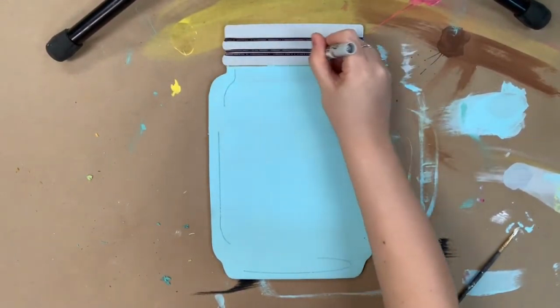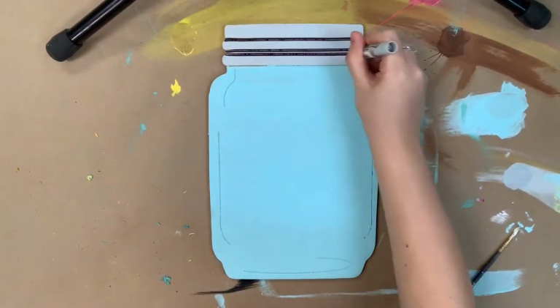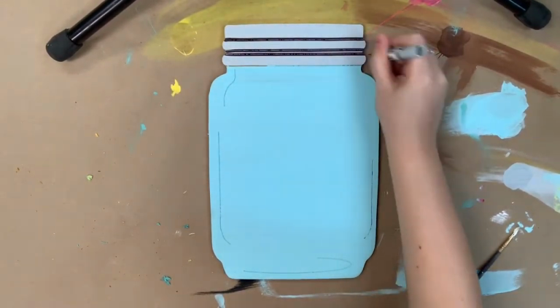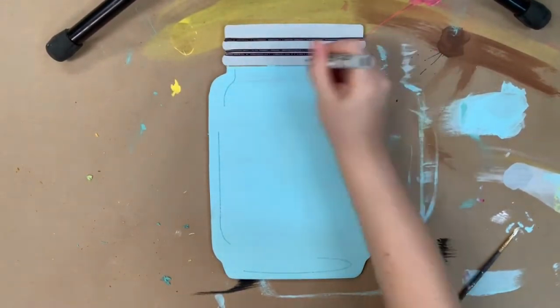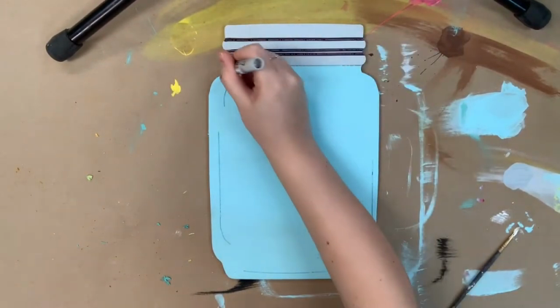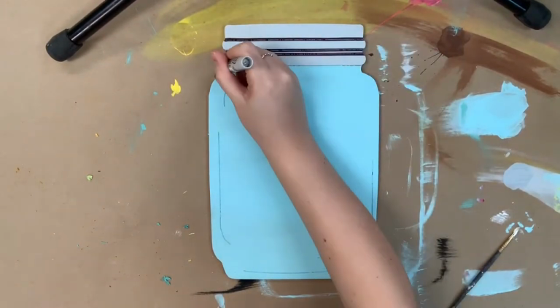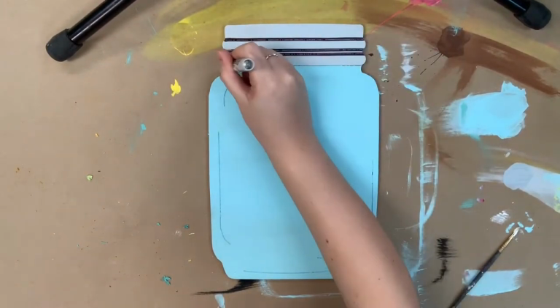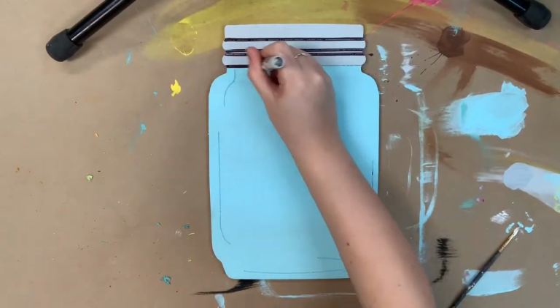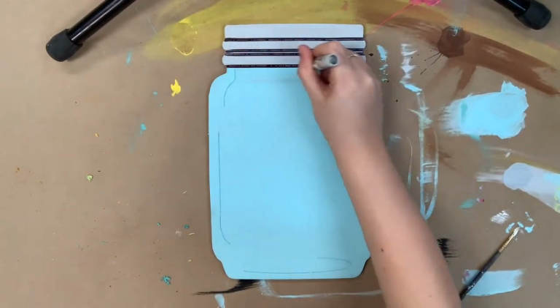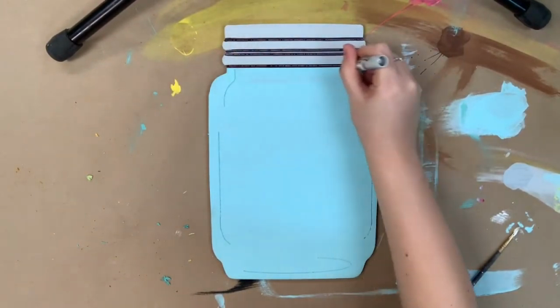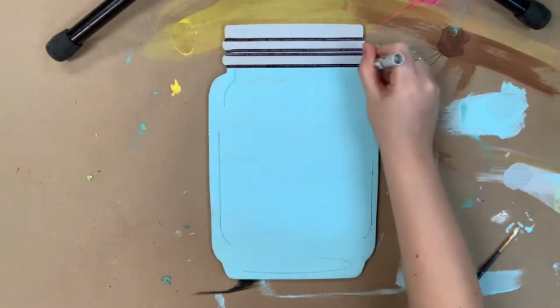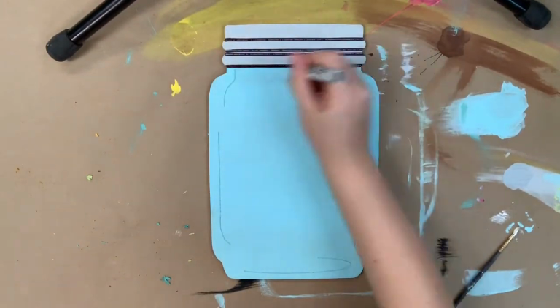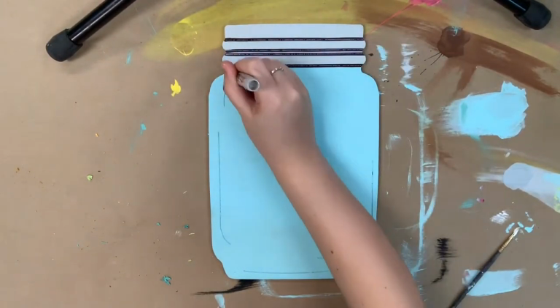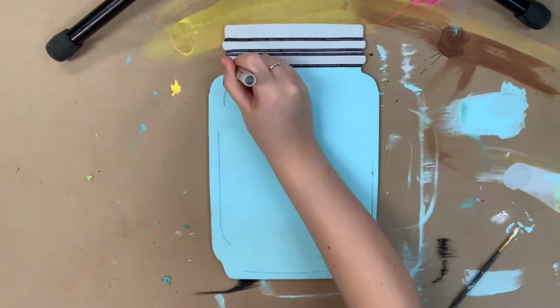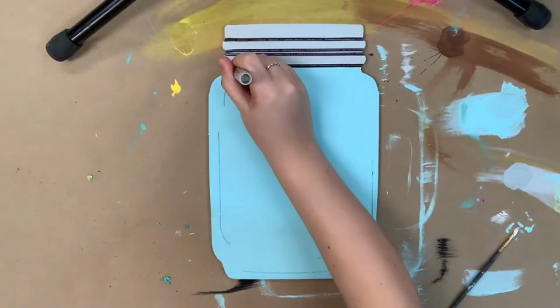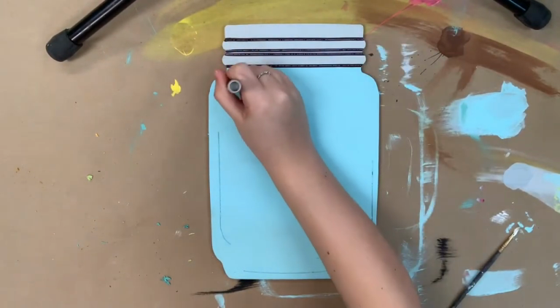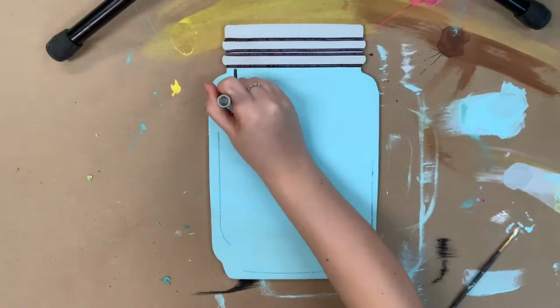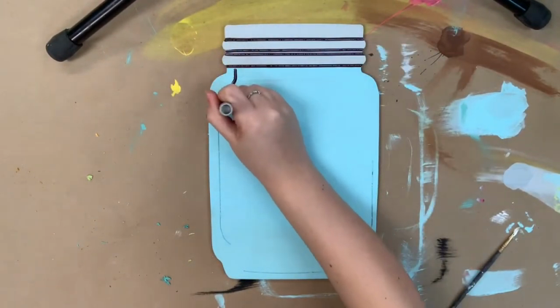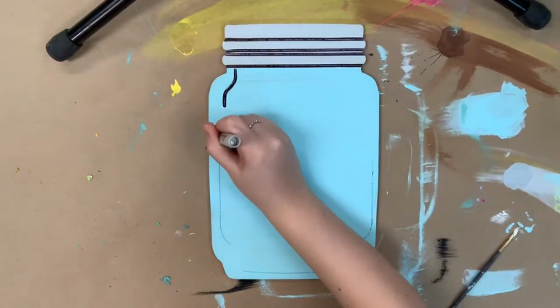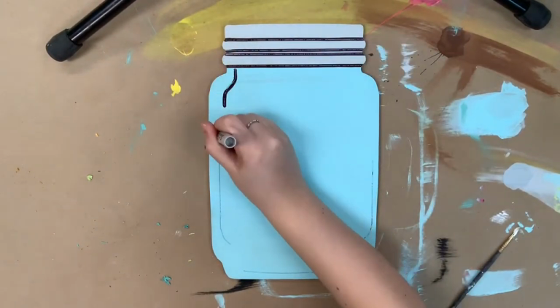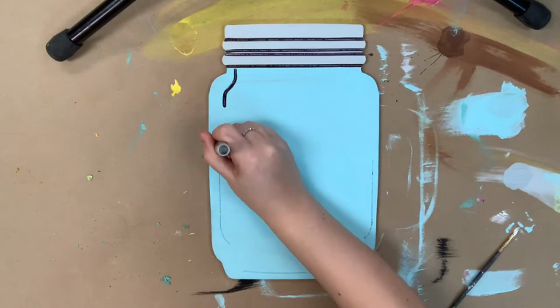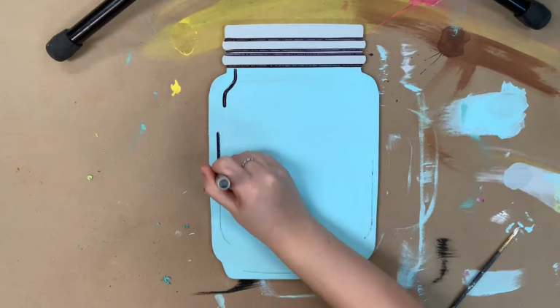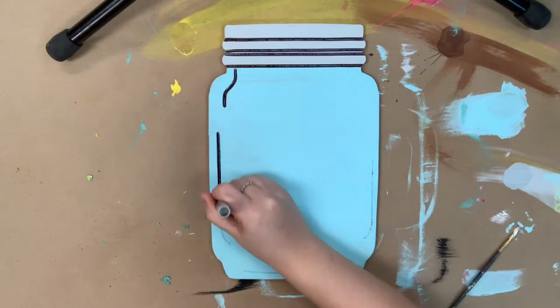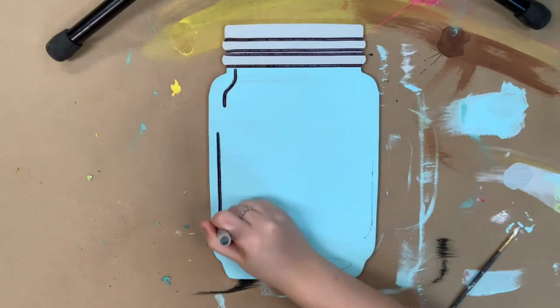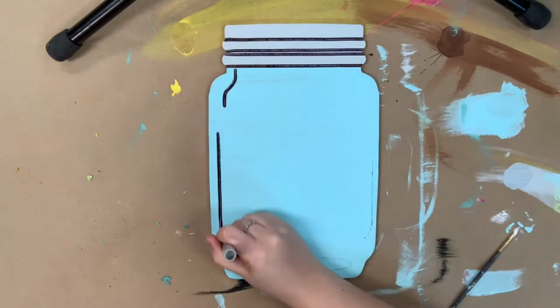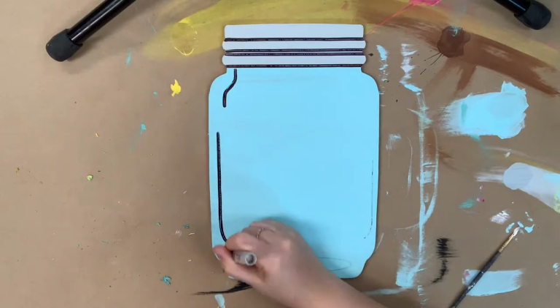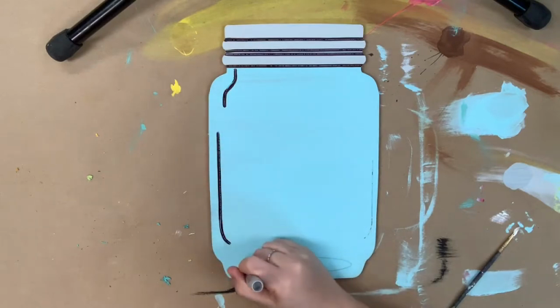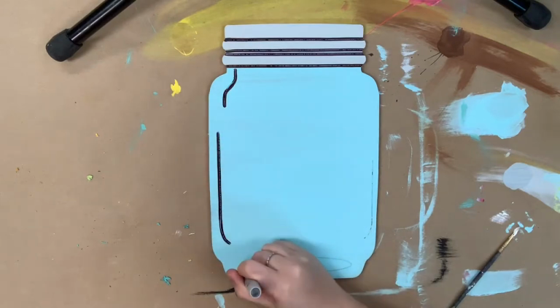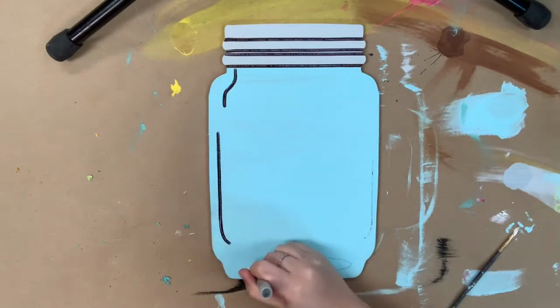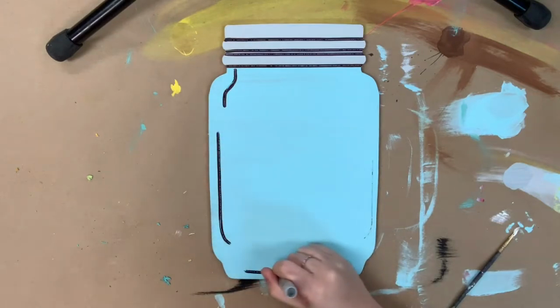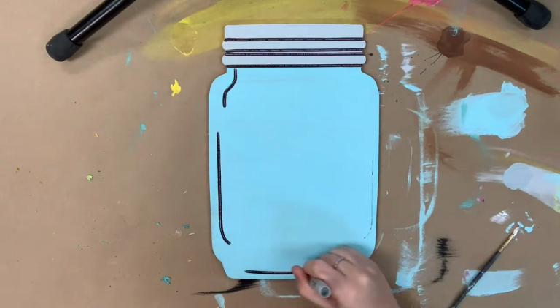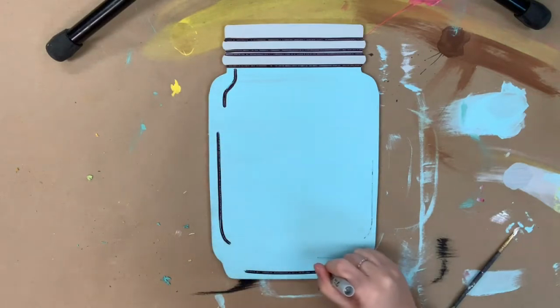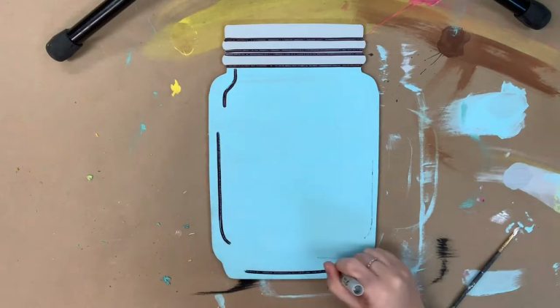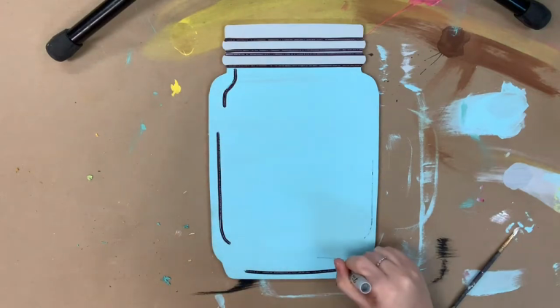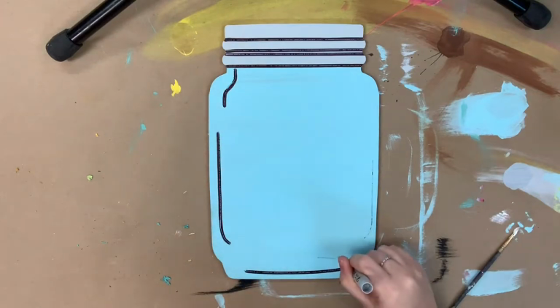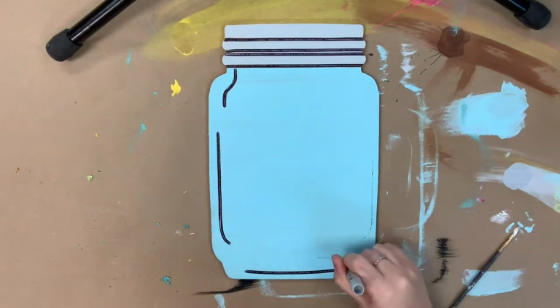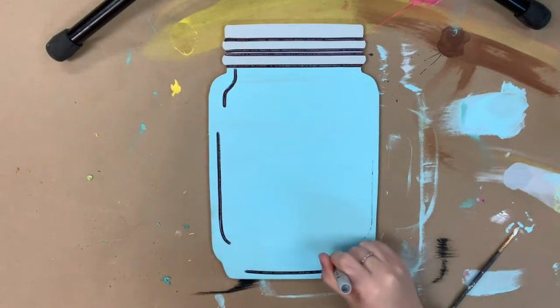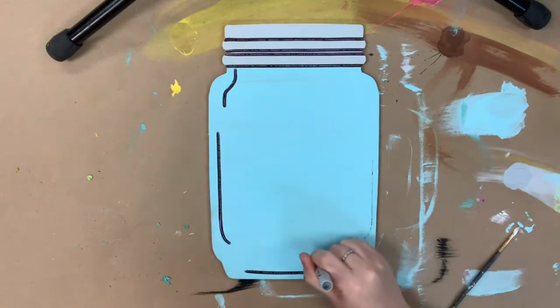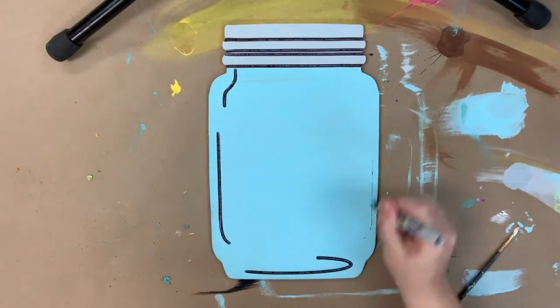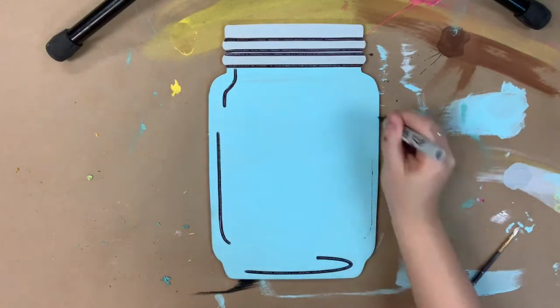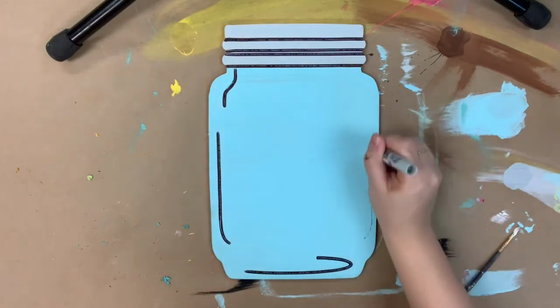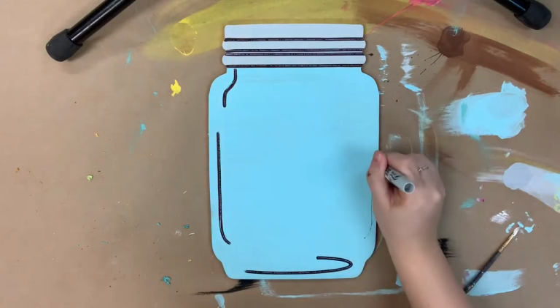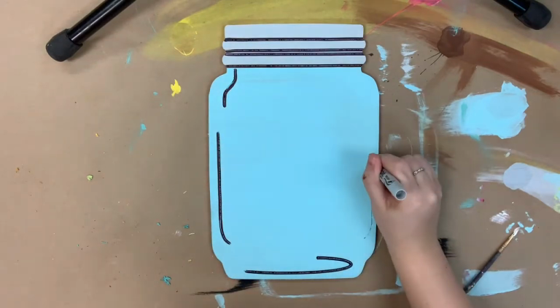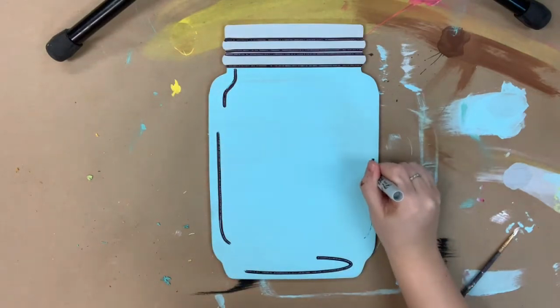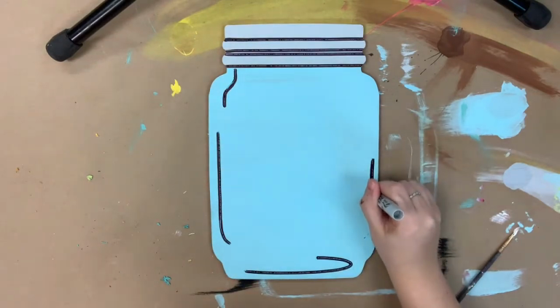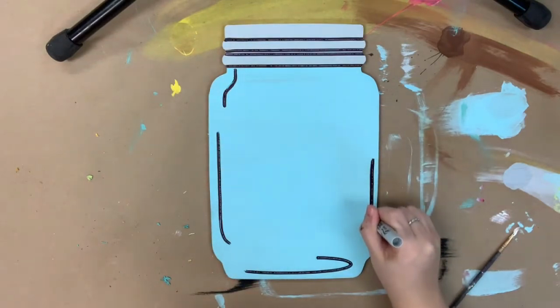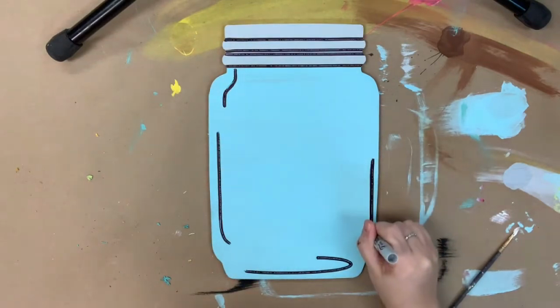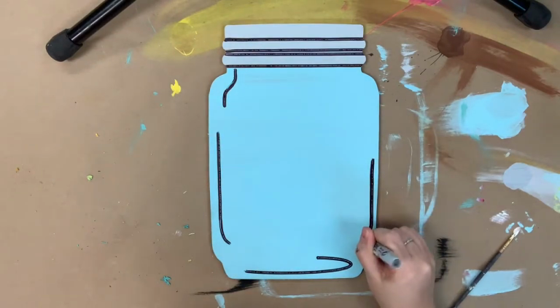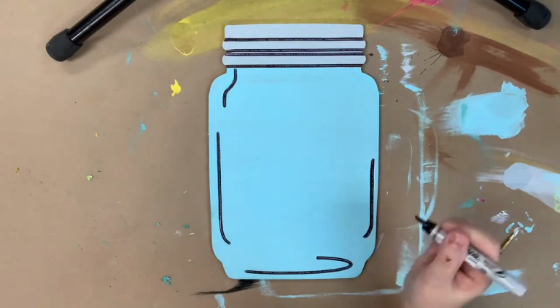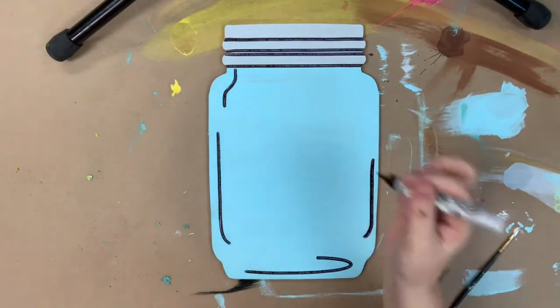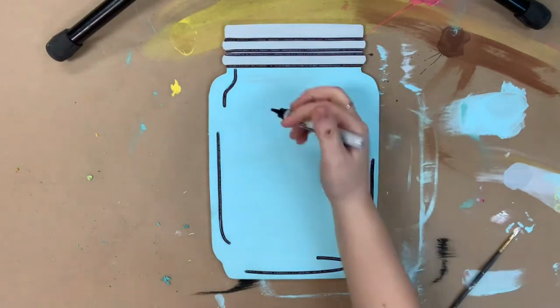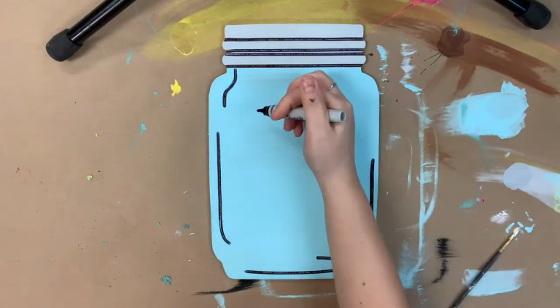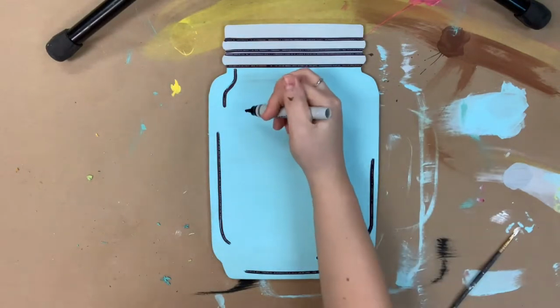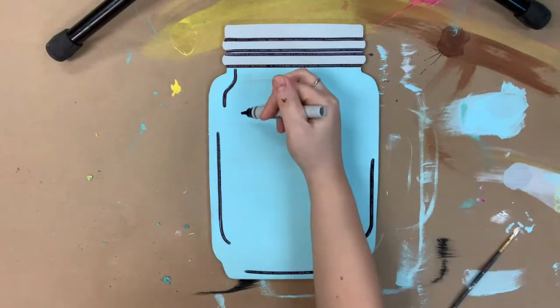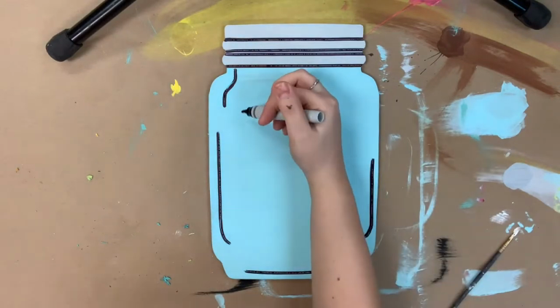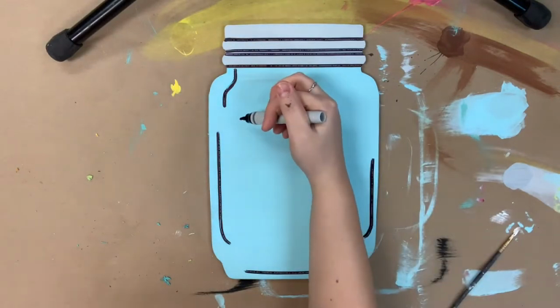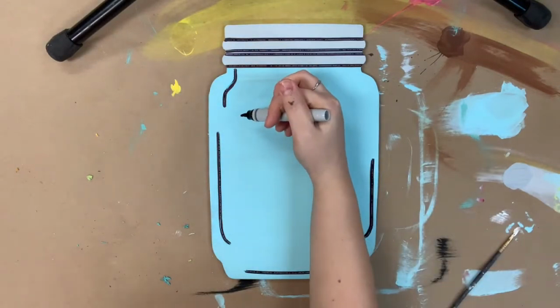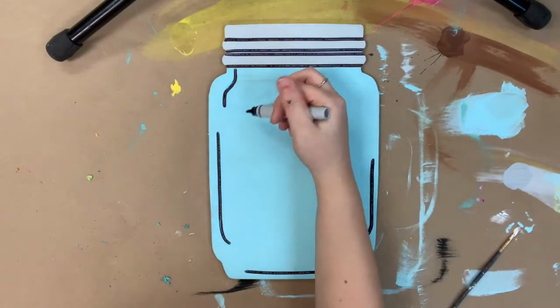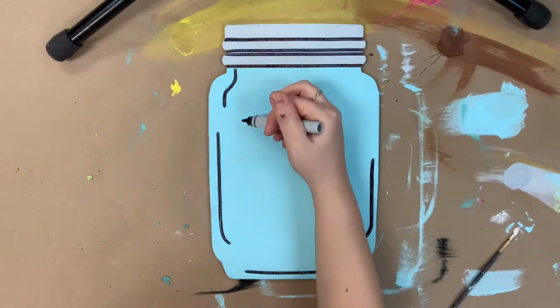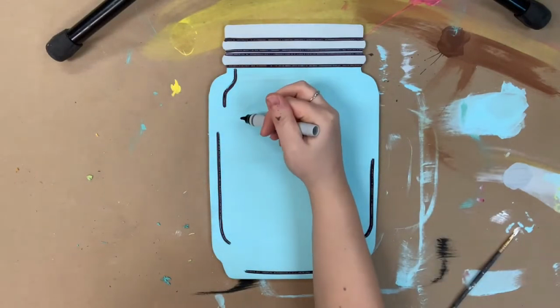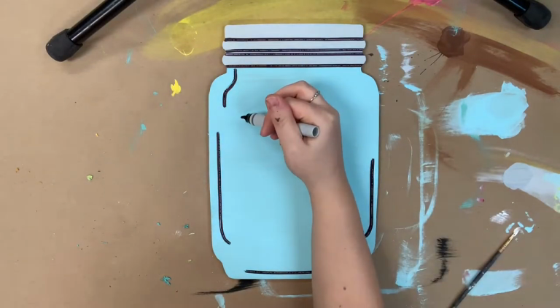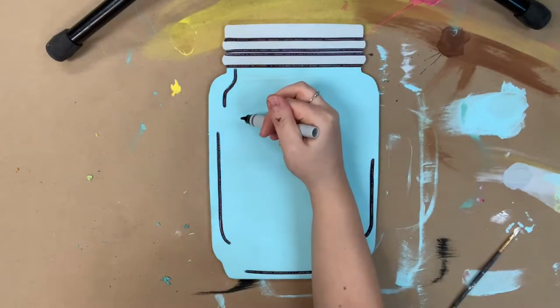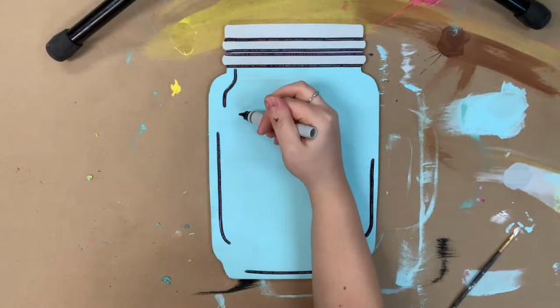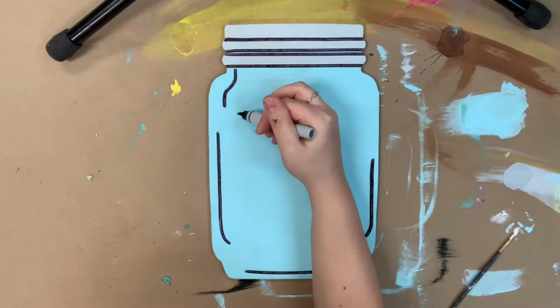I went in with a light gray at the top and painted the lid, and then I let everything dry completely before going in with my sharpie brush stroke marker and outlining.